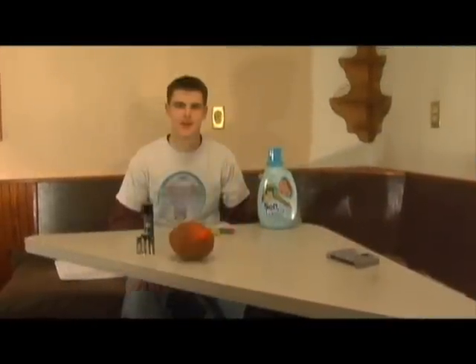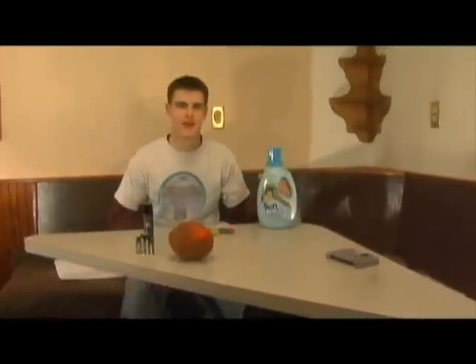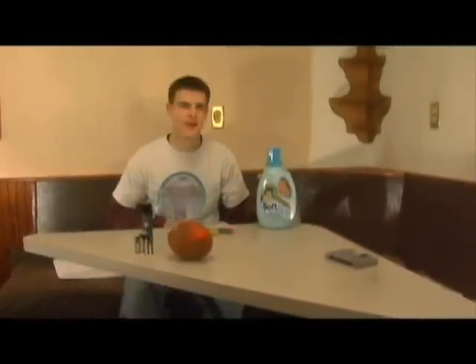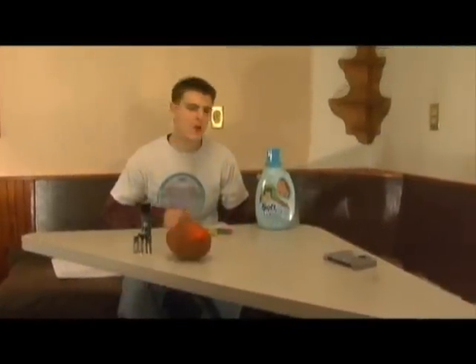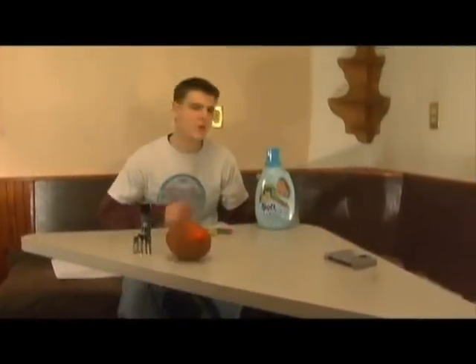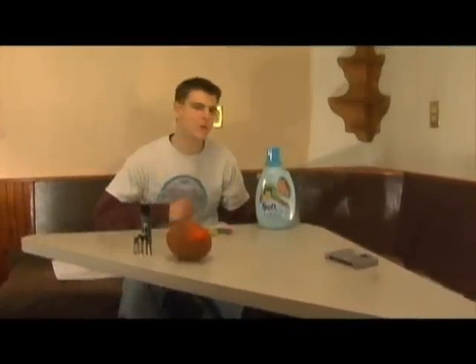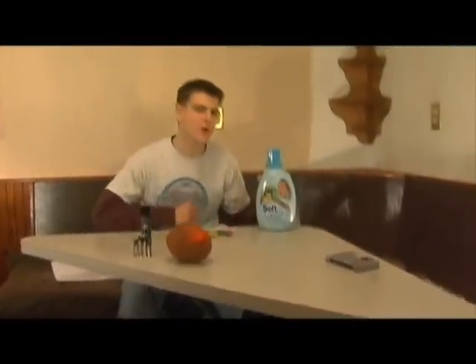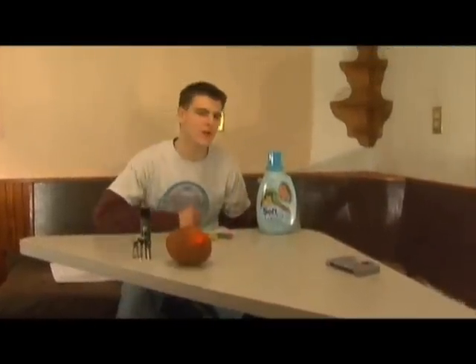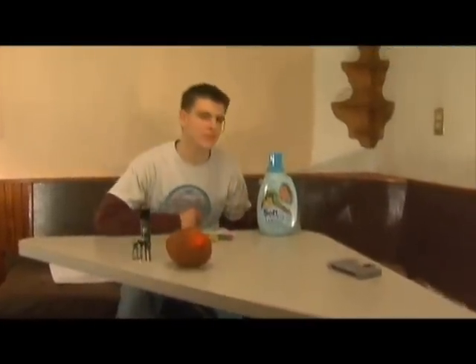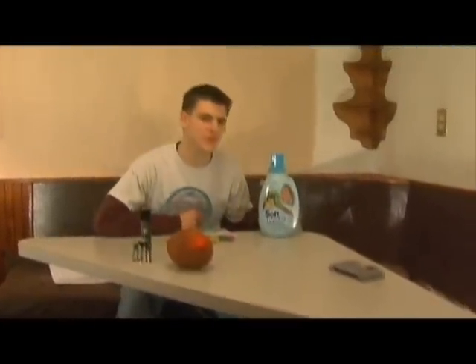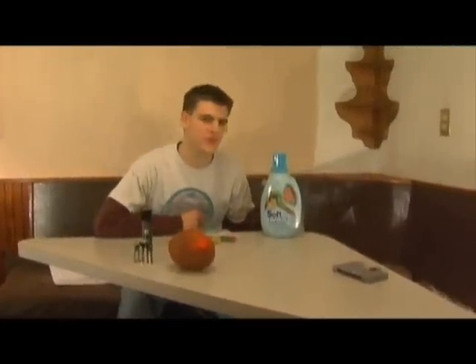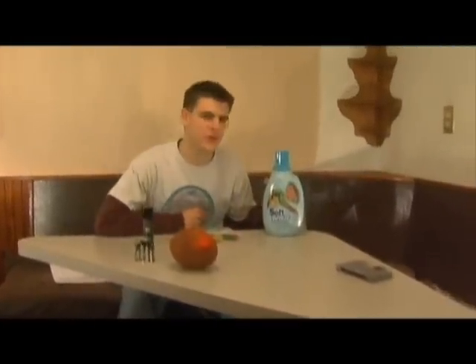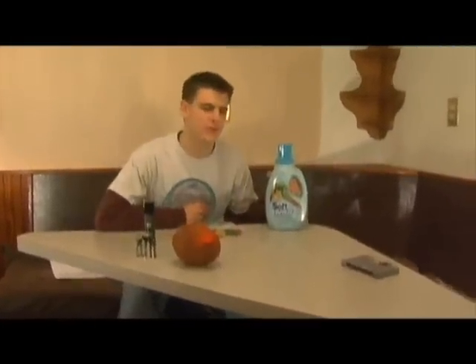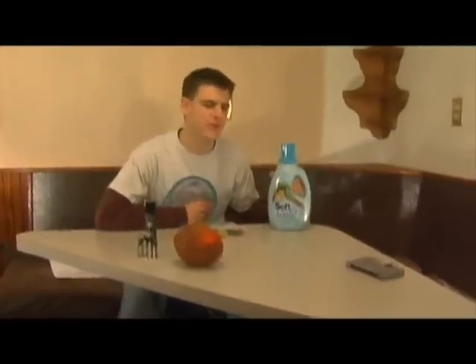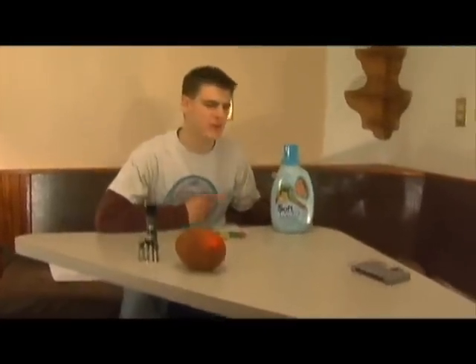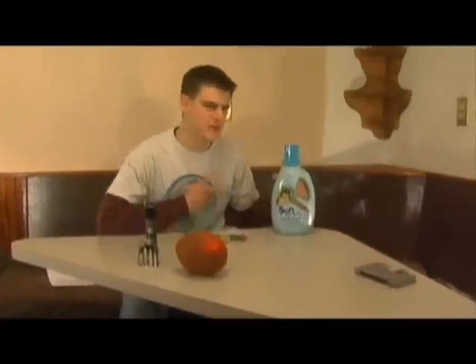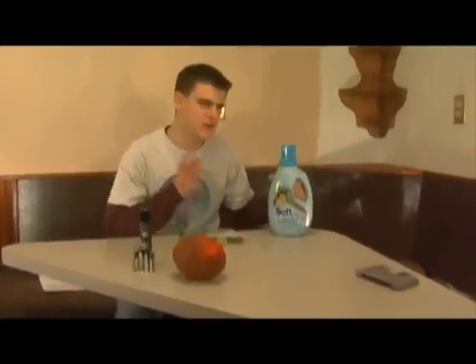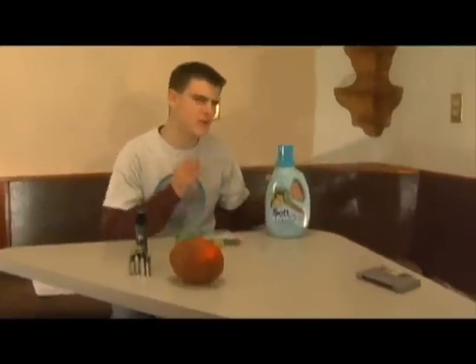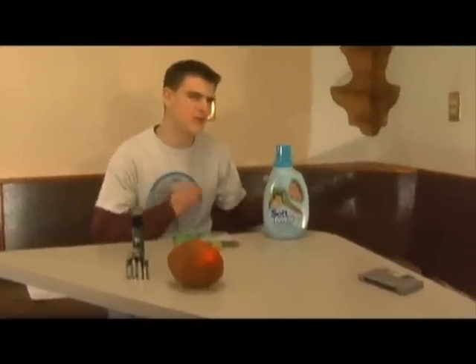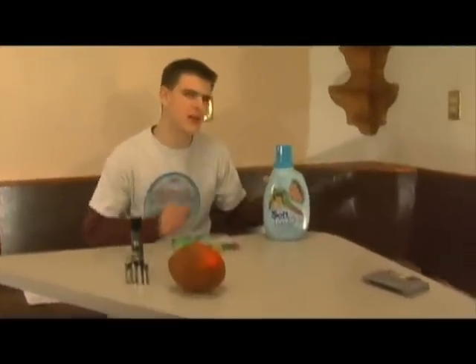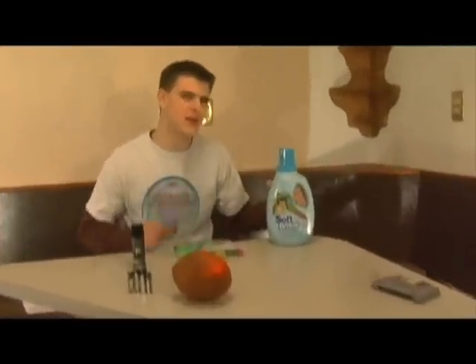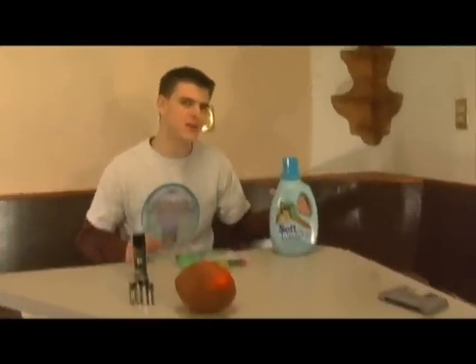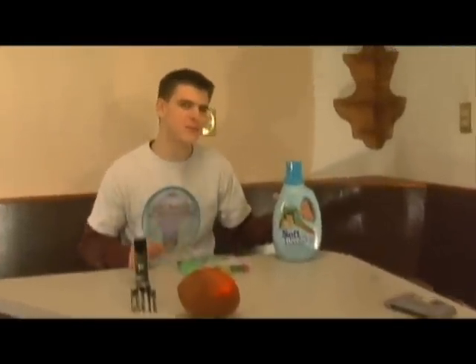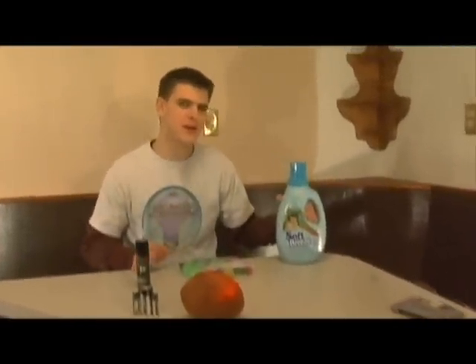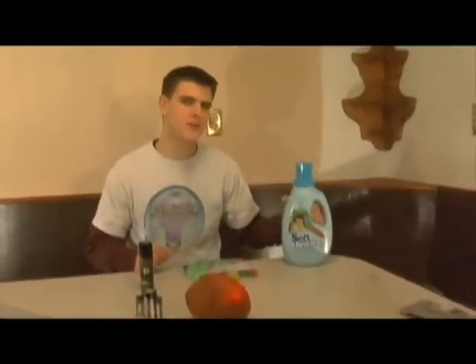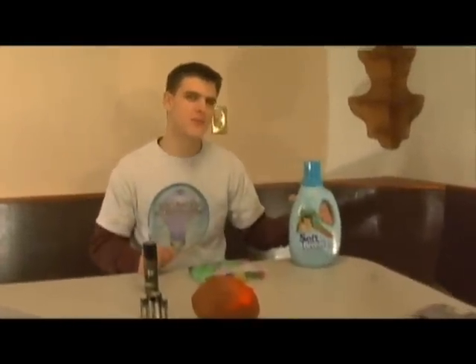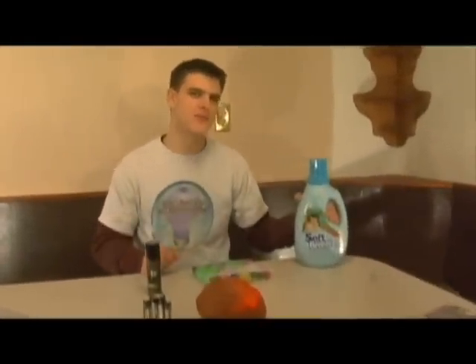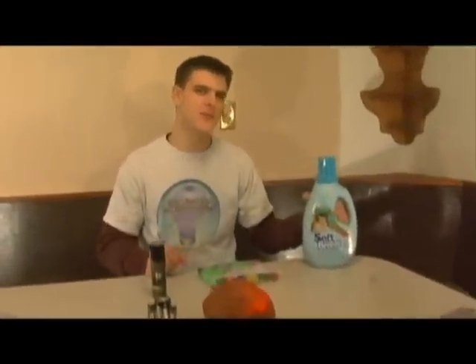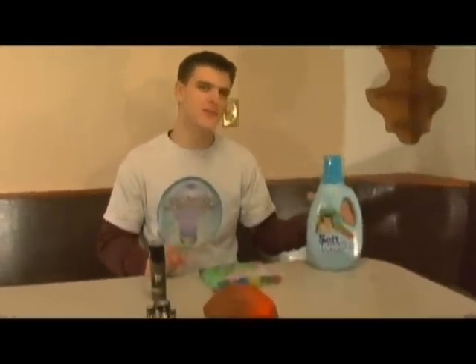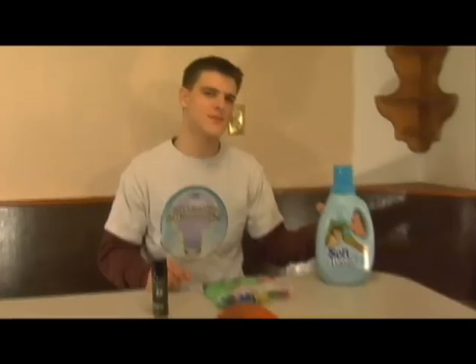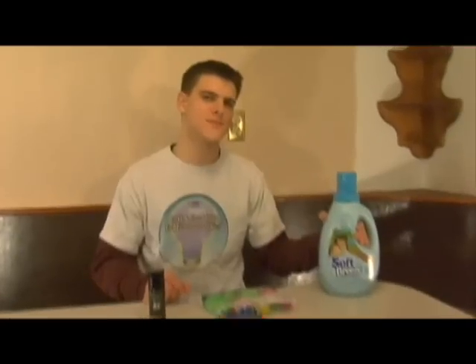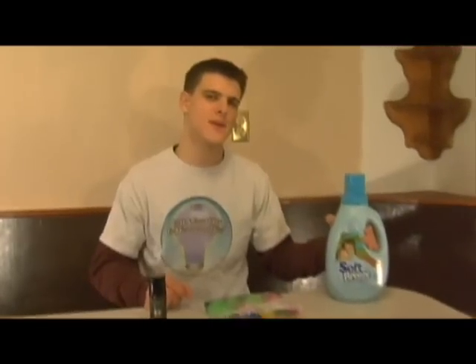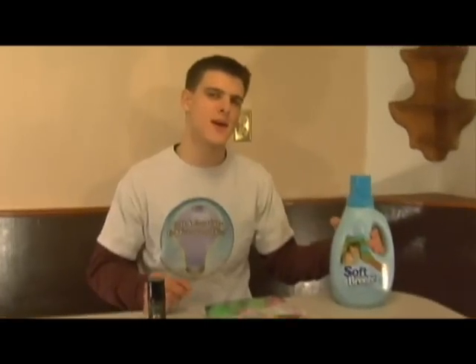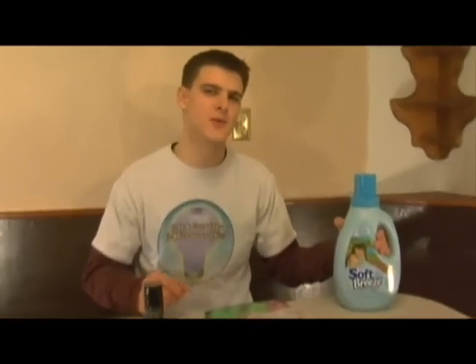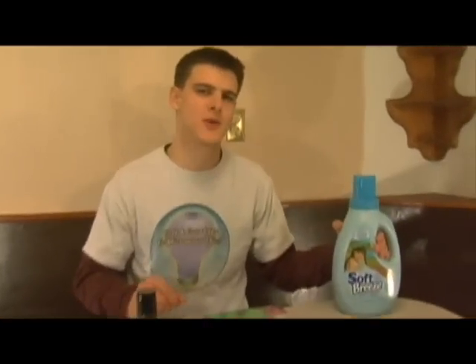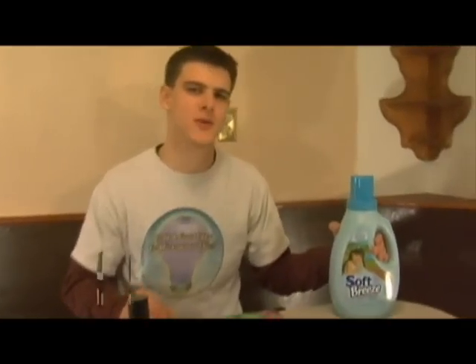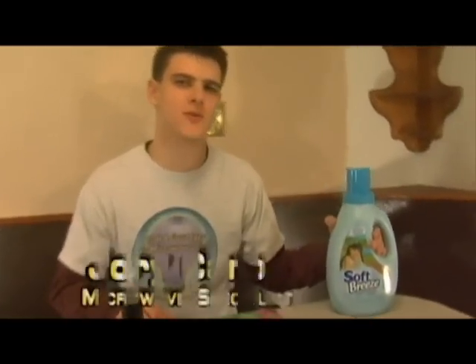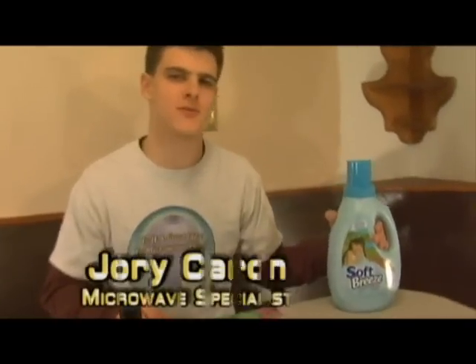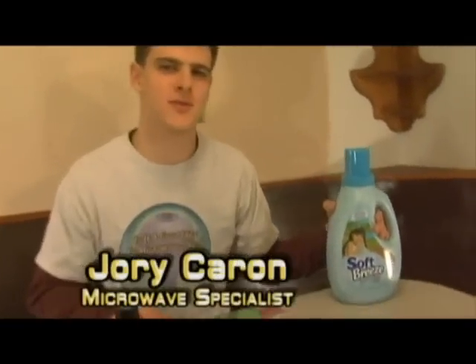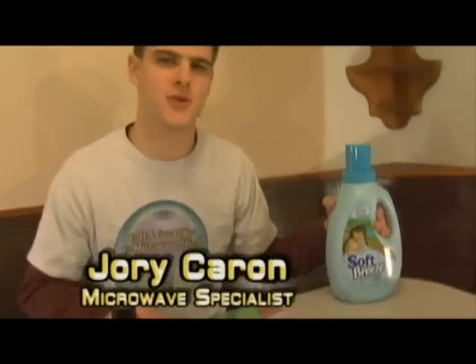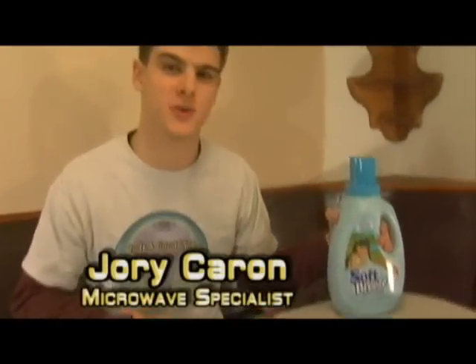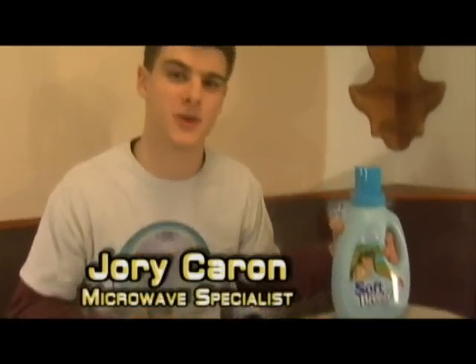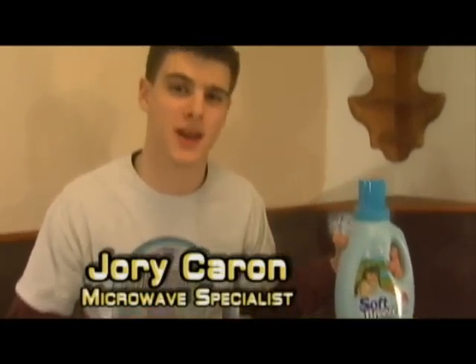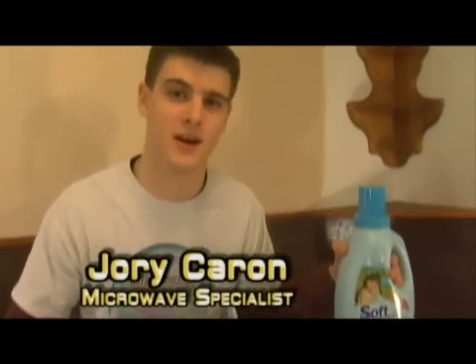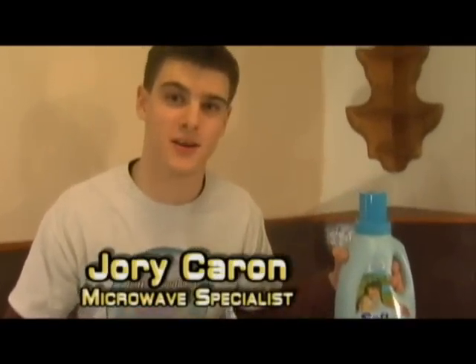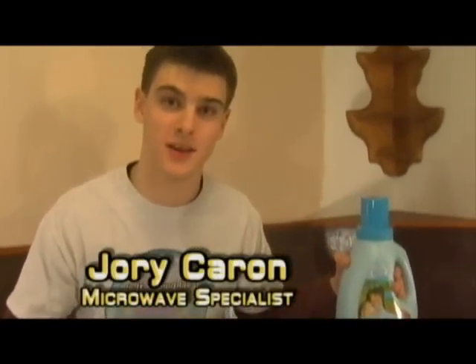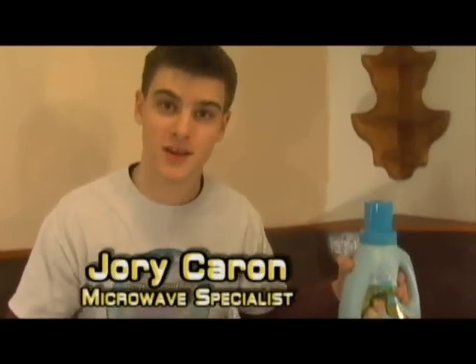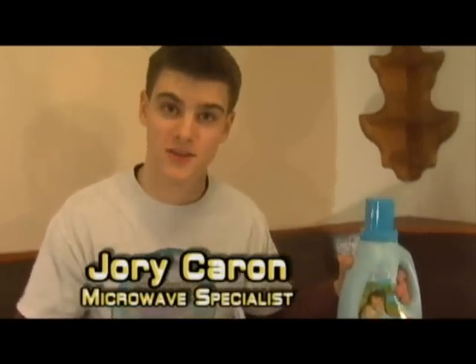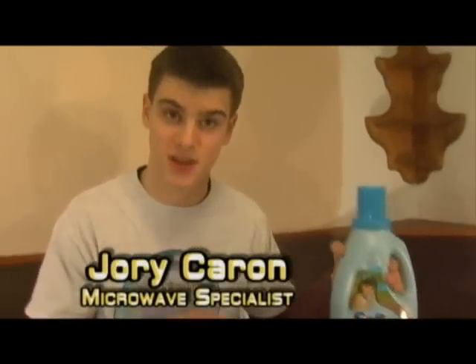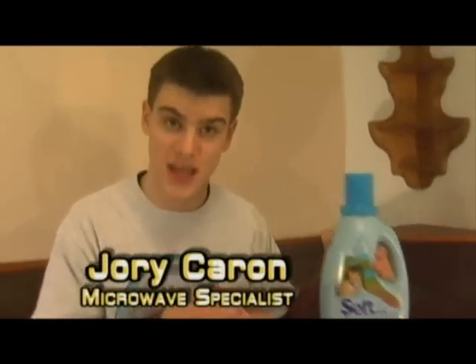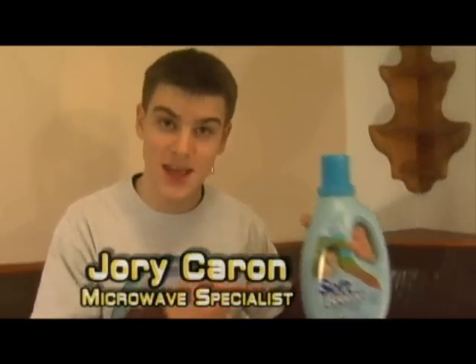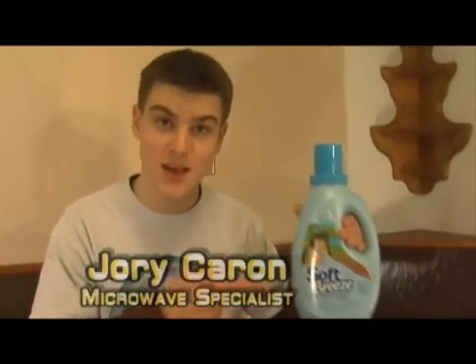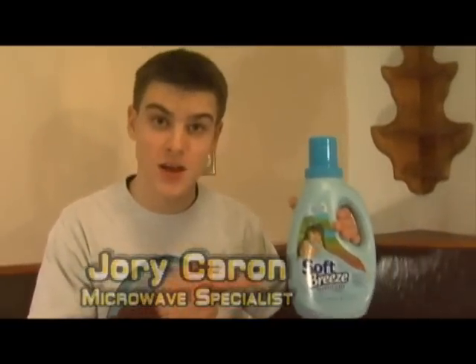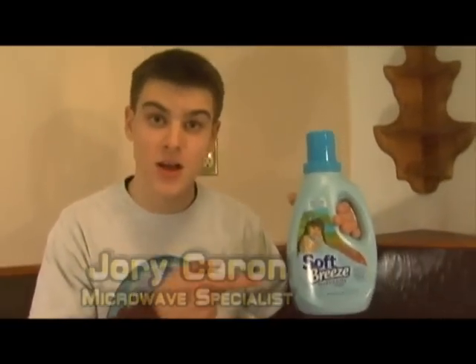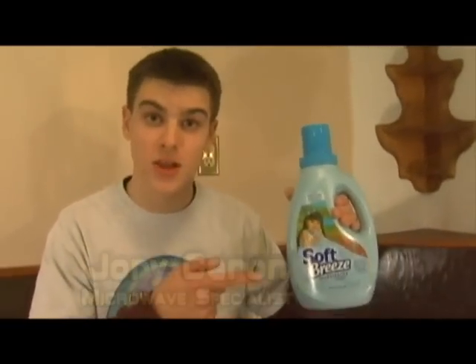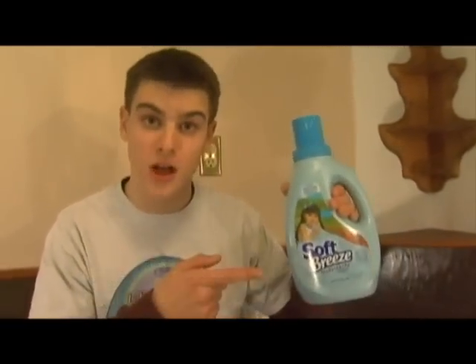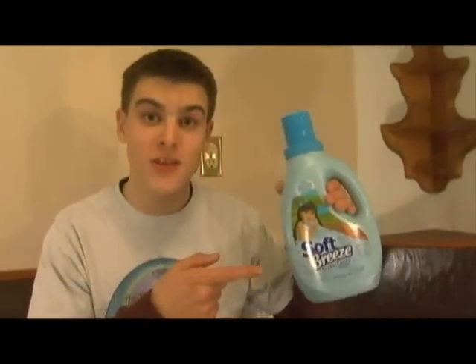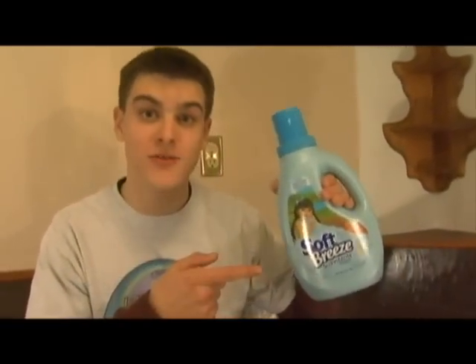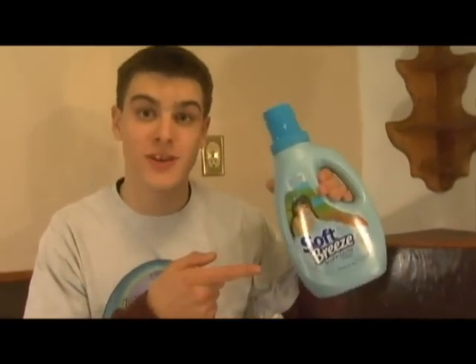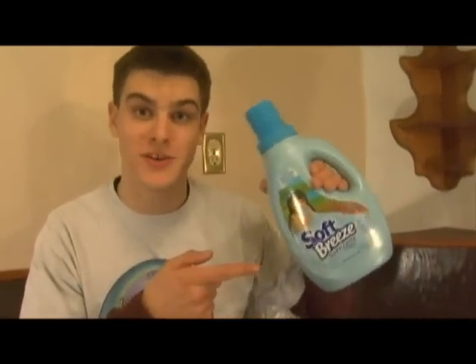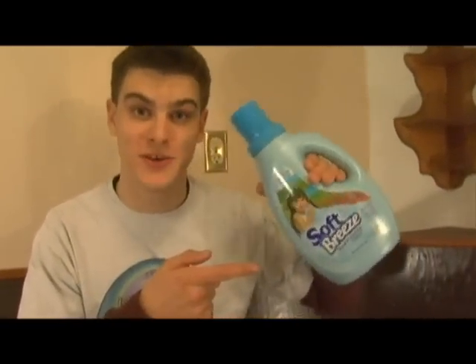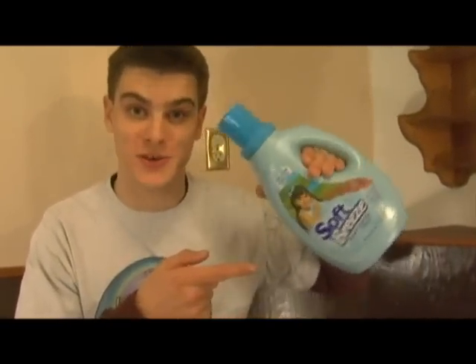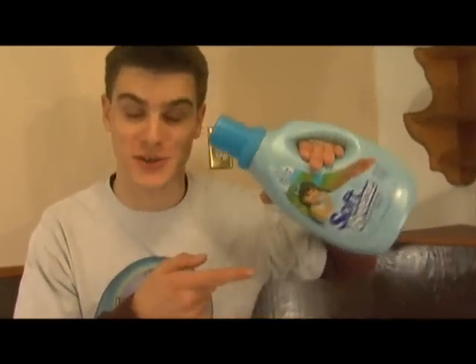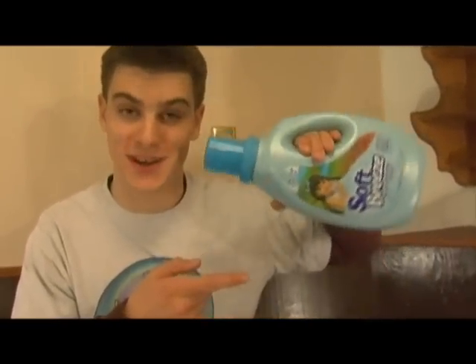Hello and welcome to 'Is It a Good Idea to Microwave This?' I'm your host, Jory Cairn. Today: laundry detergent.